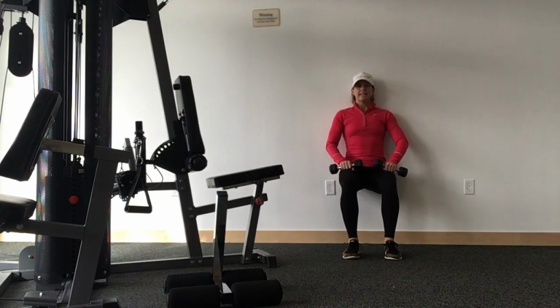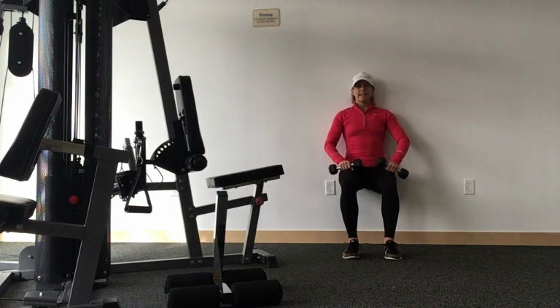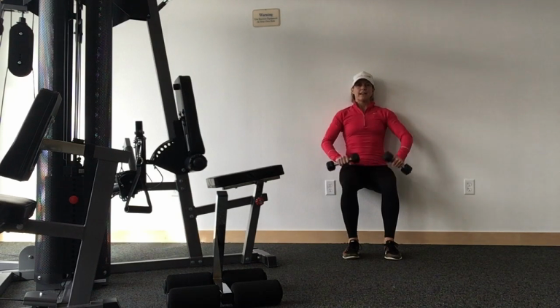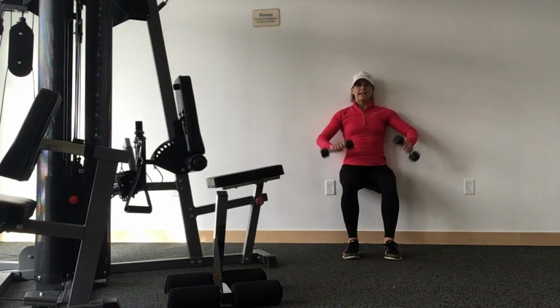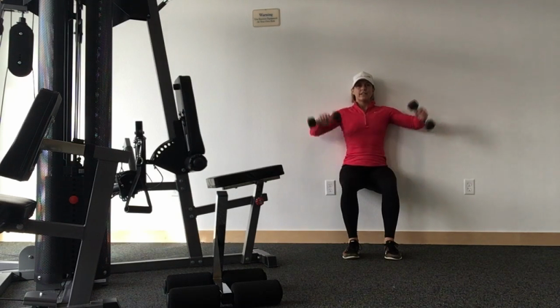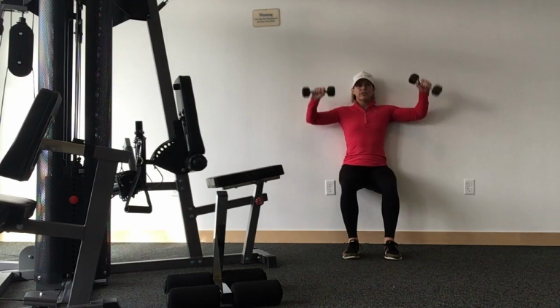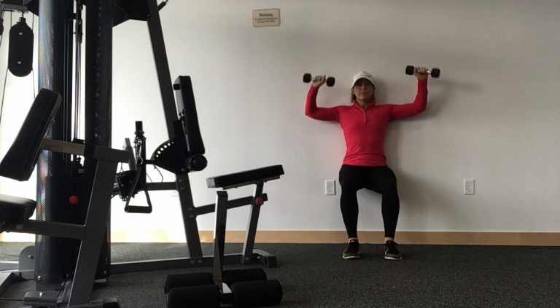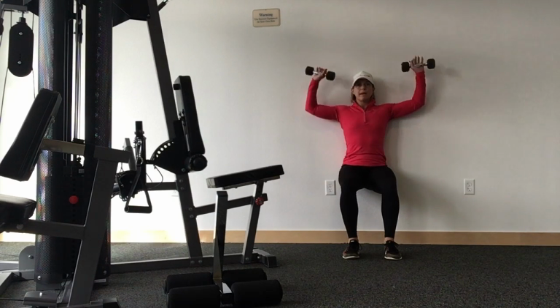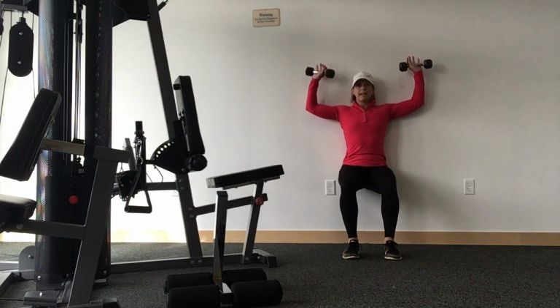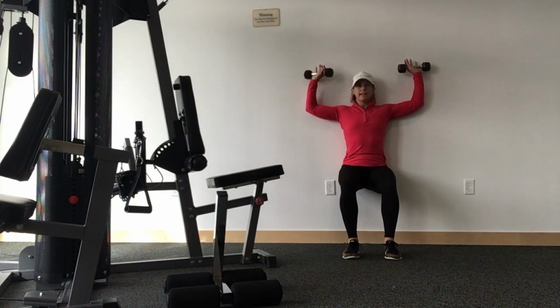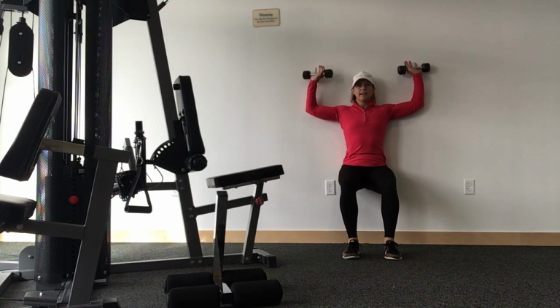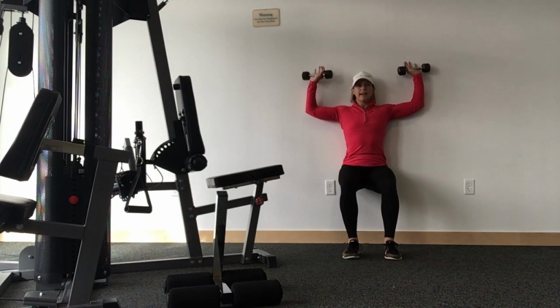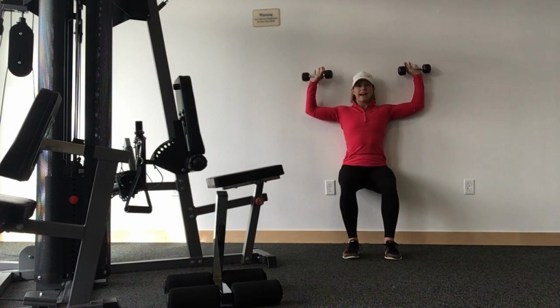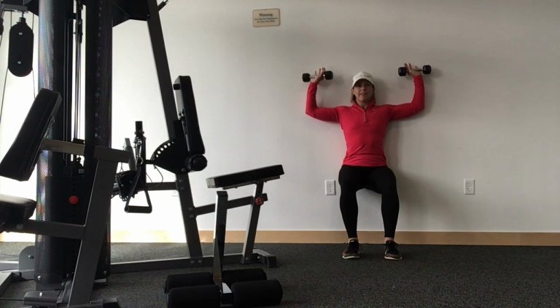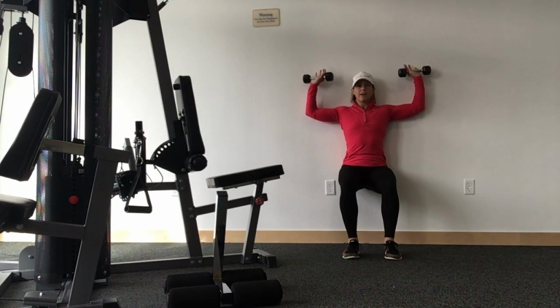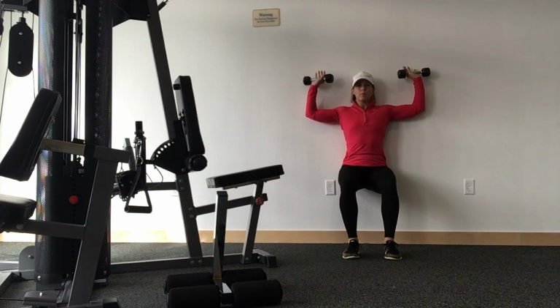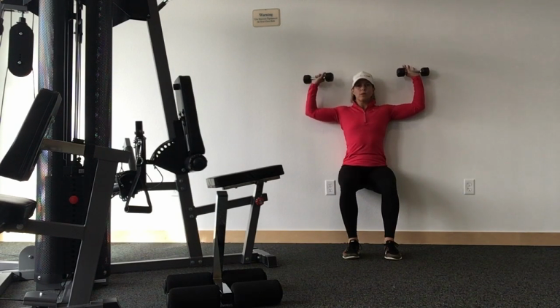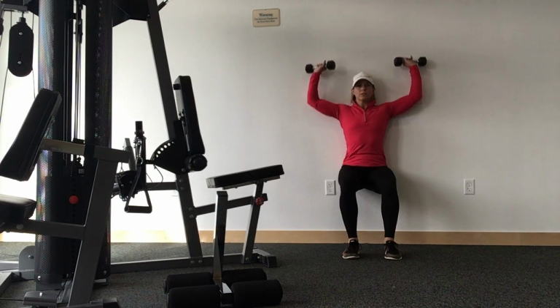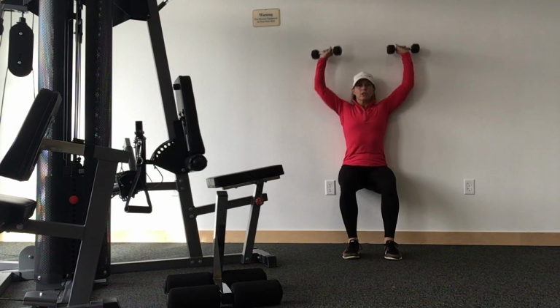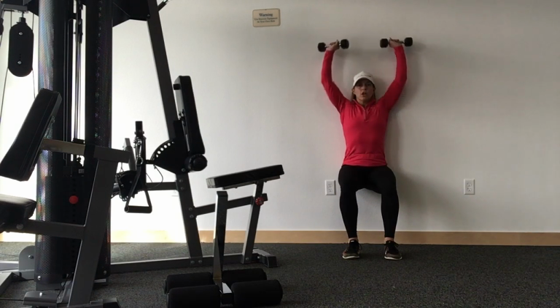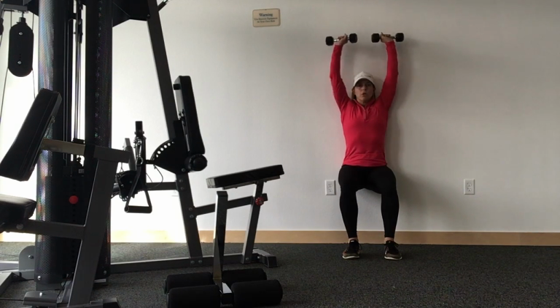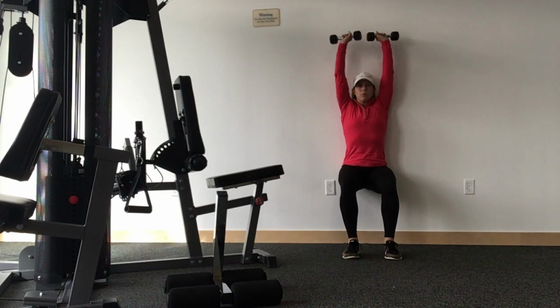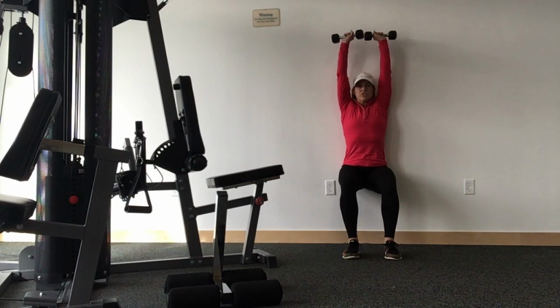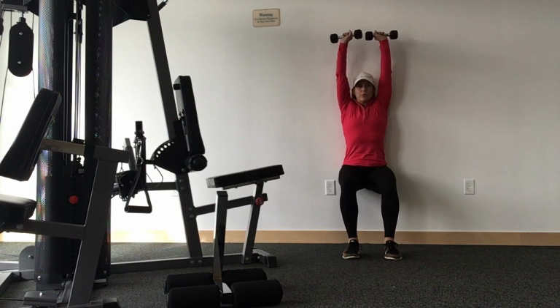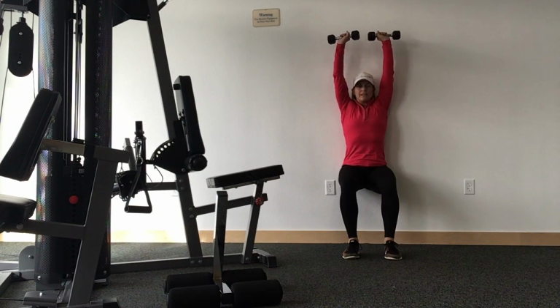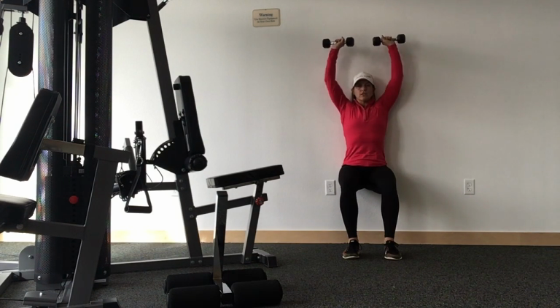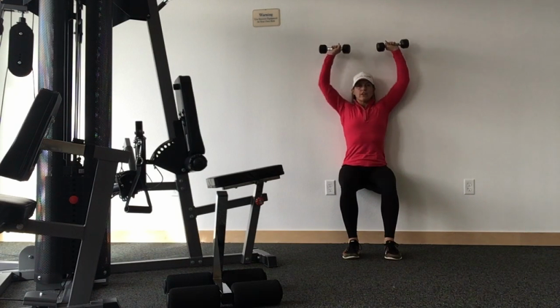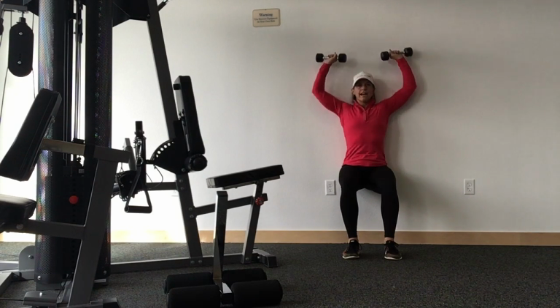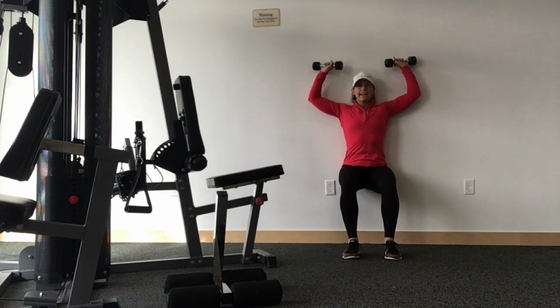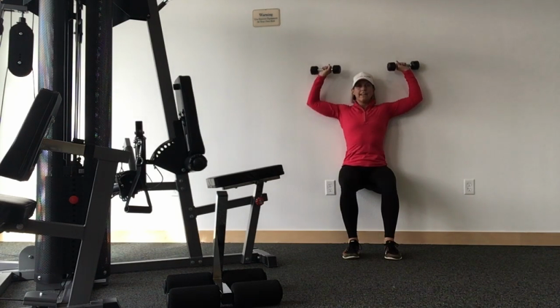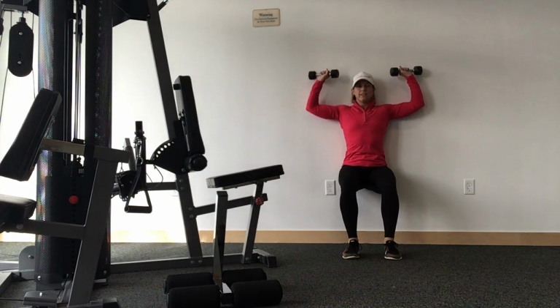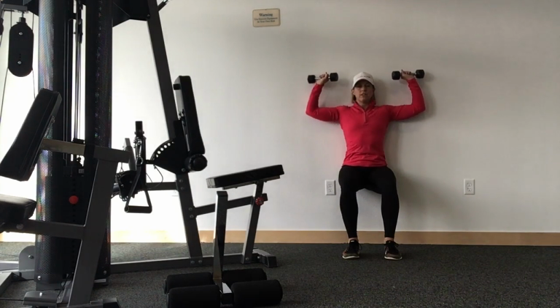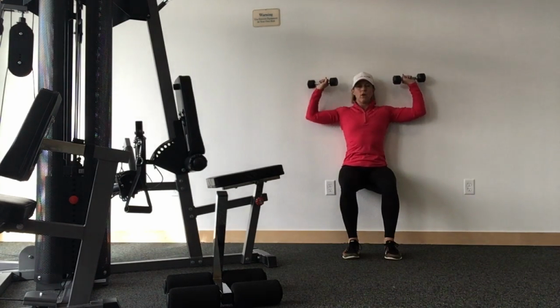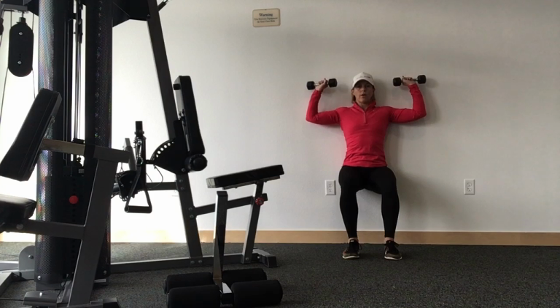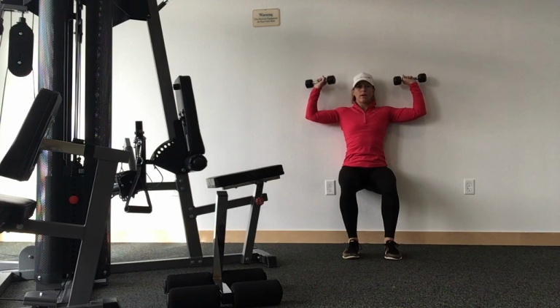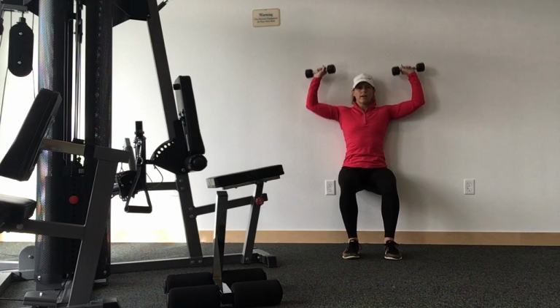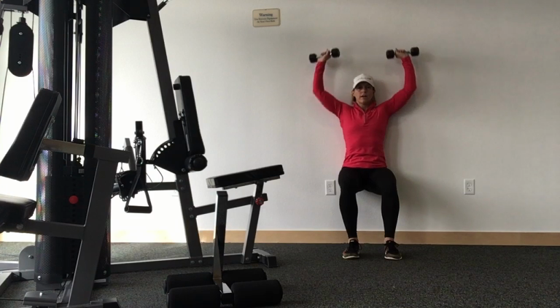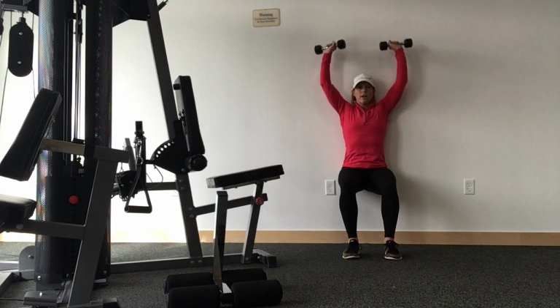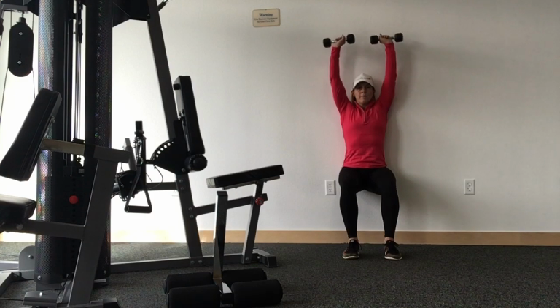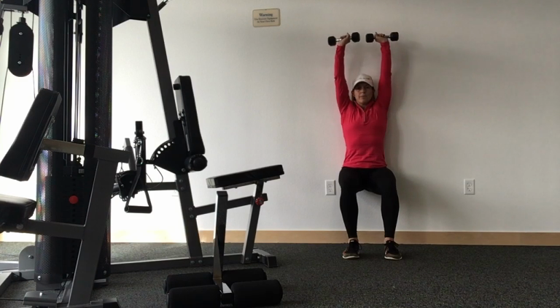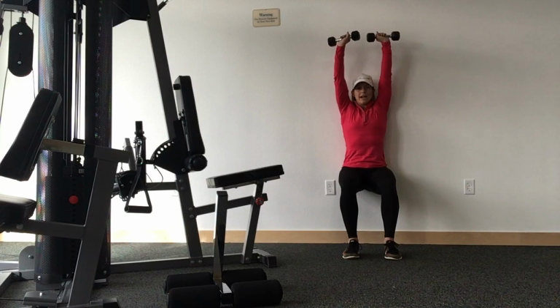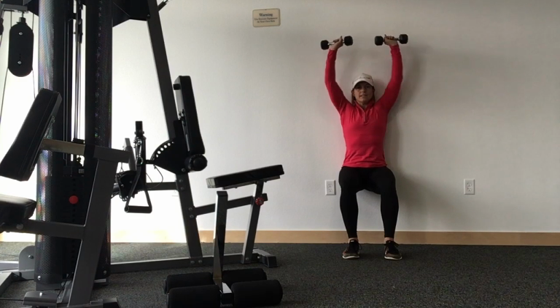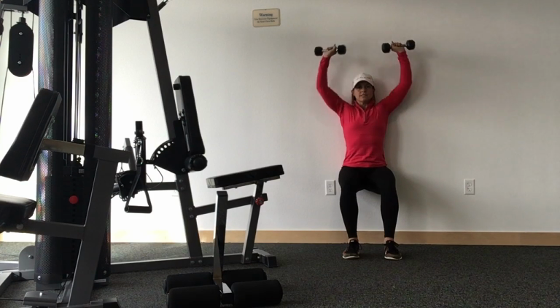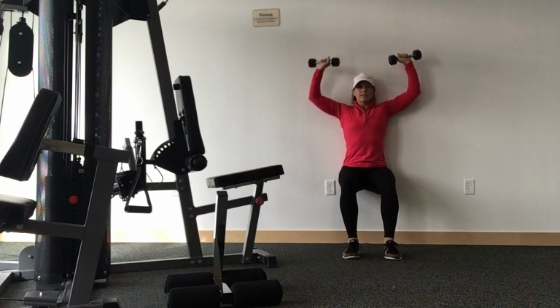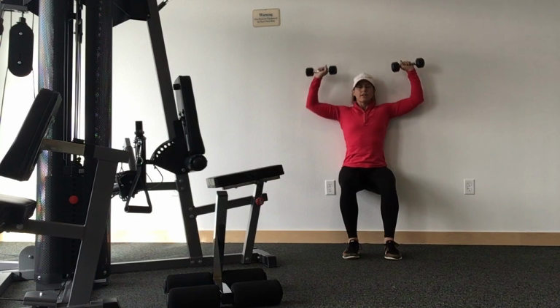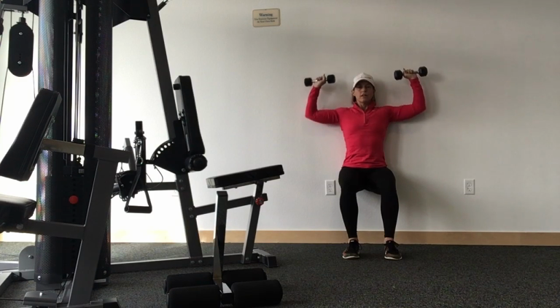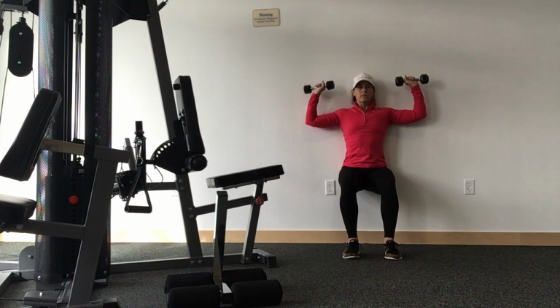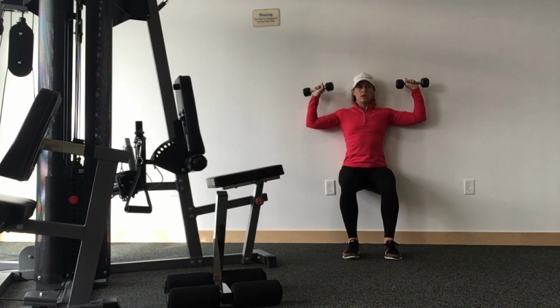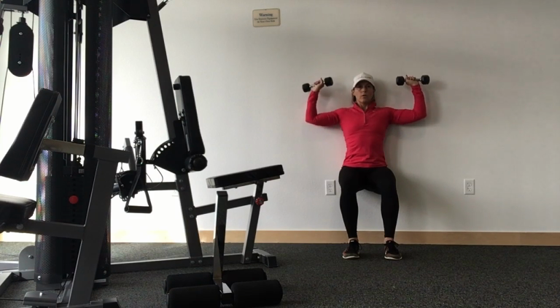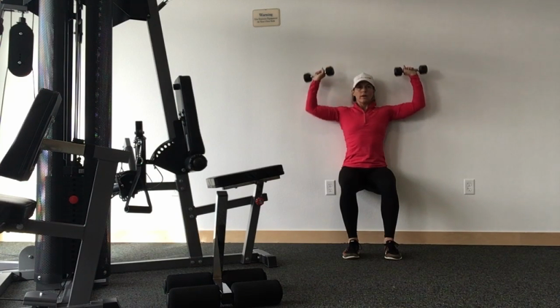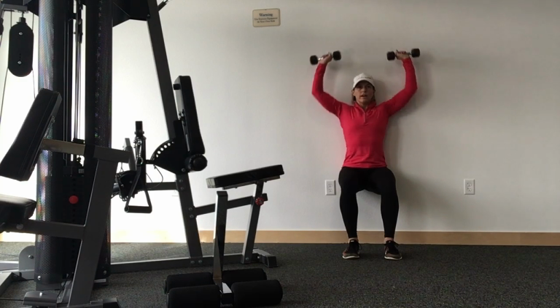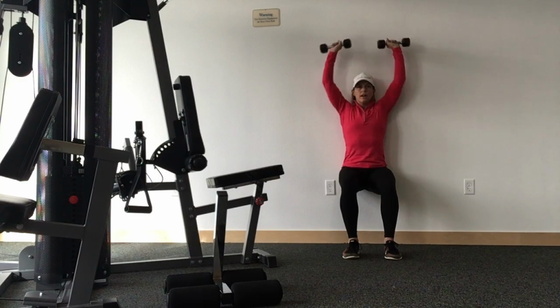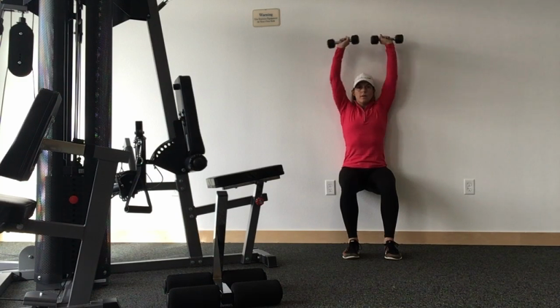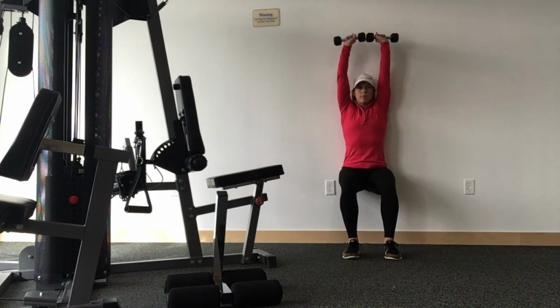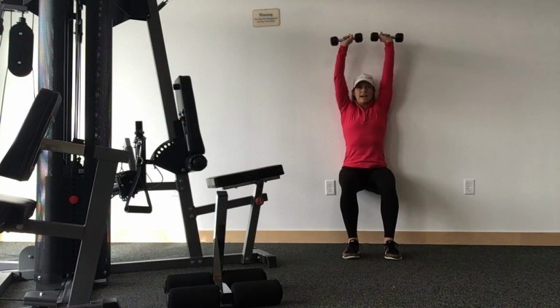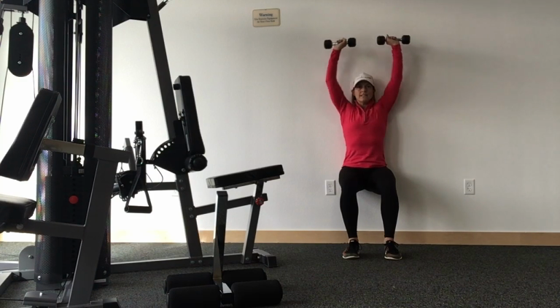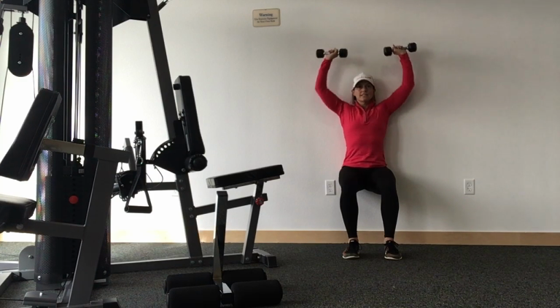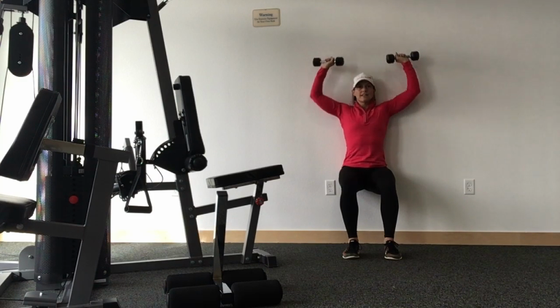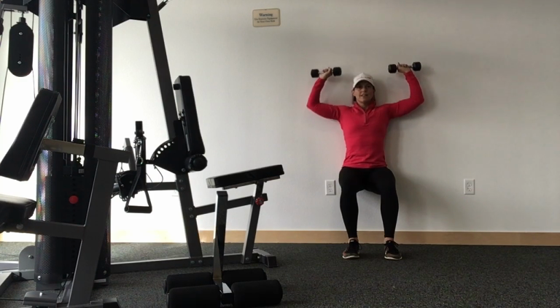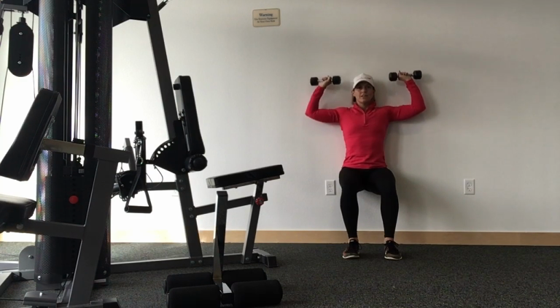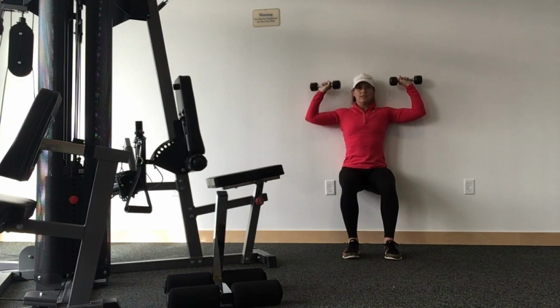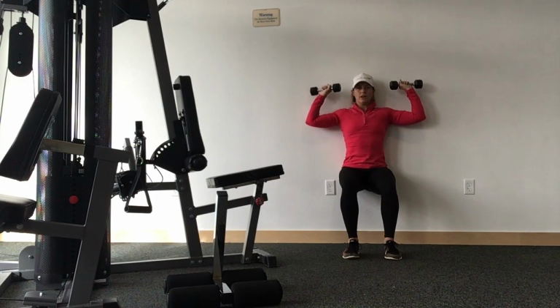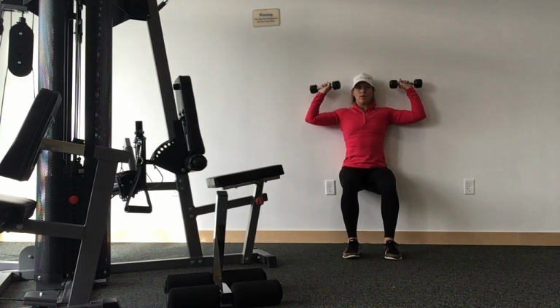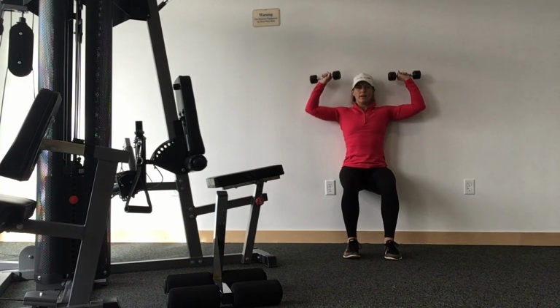Now take a 90-degree bend at the elbows, push the weights overhead and then lower. Press, lower, press, lower.